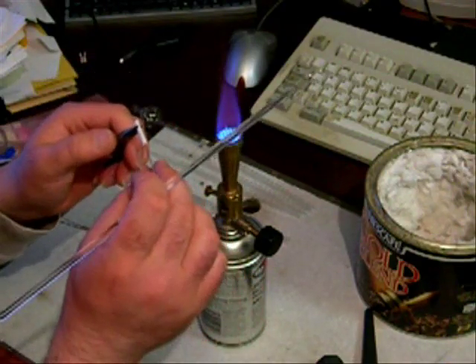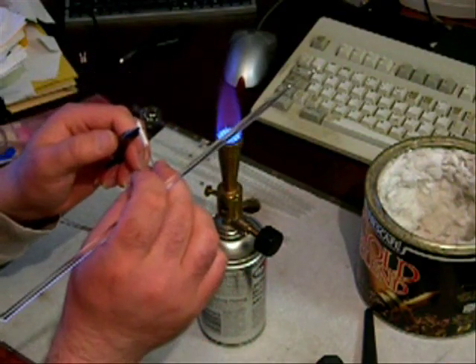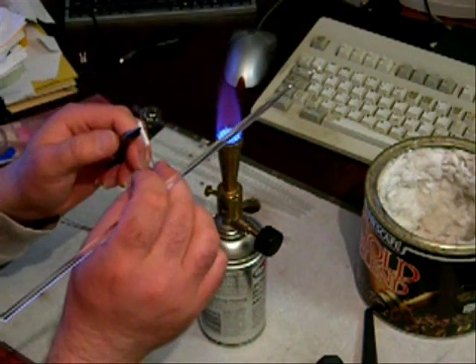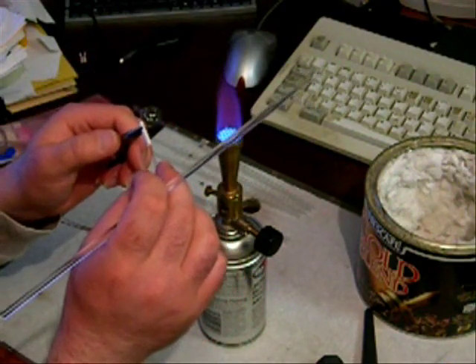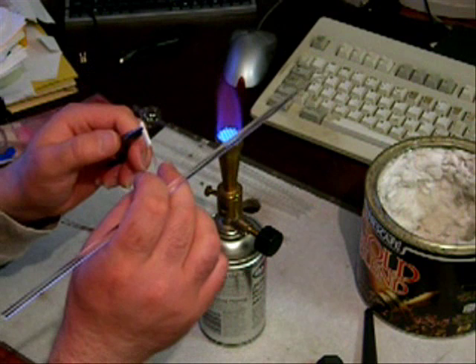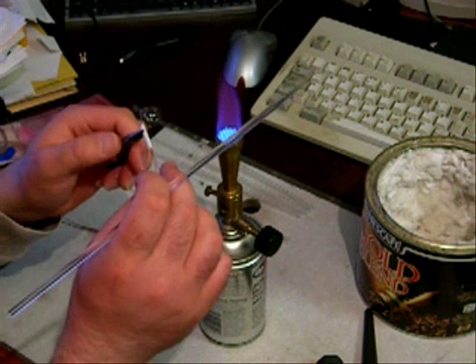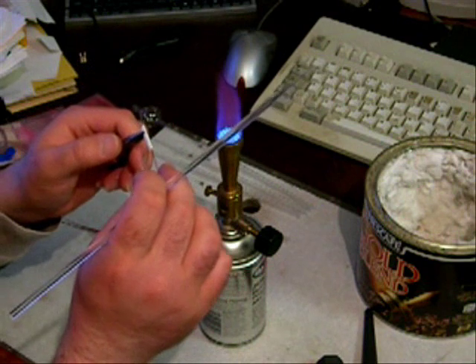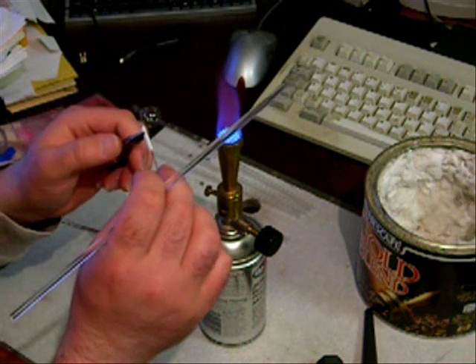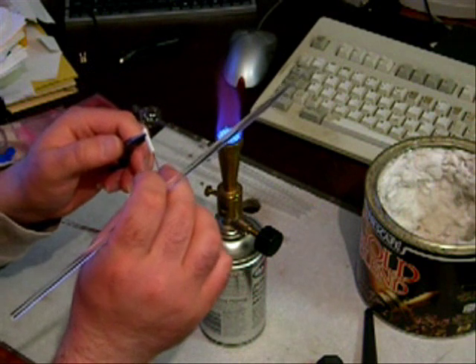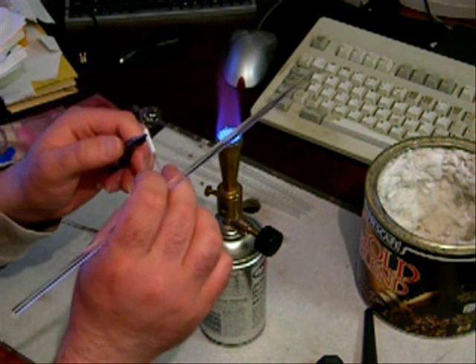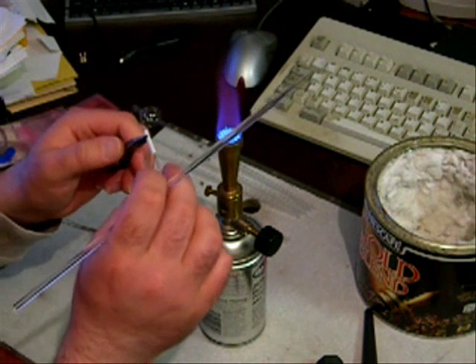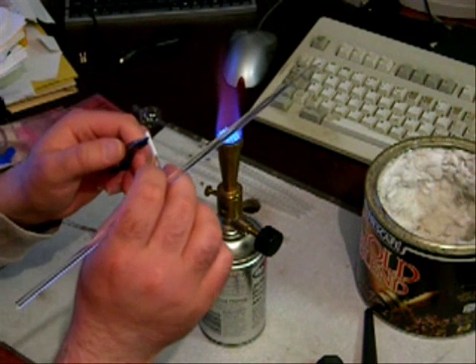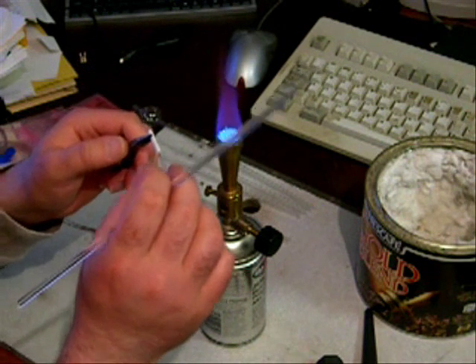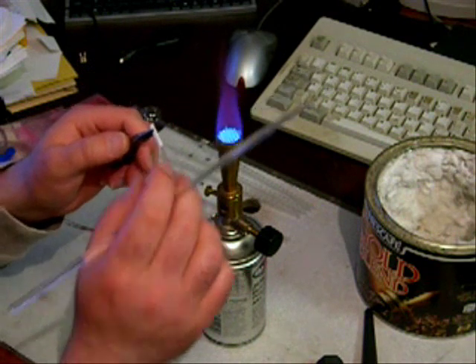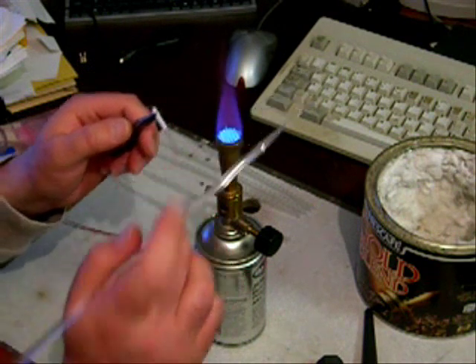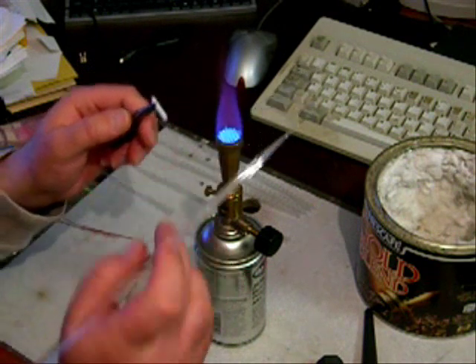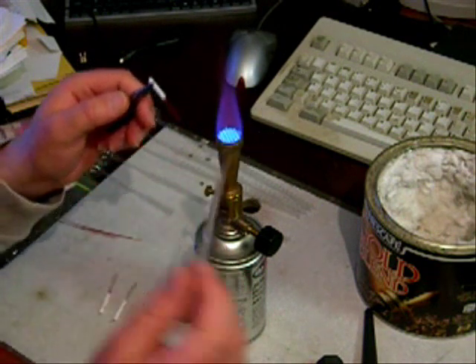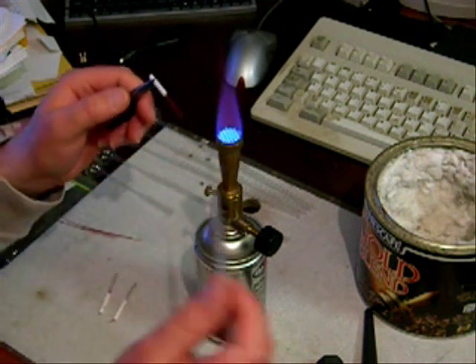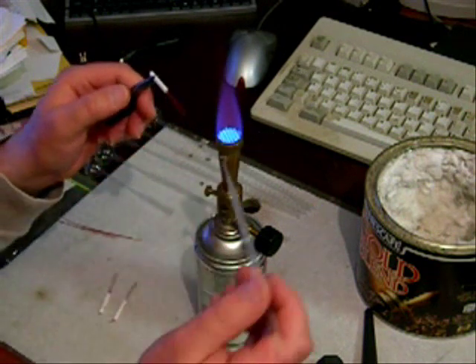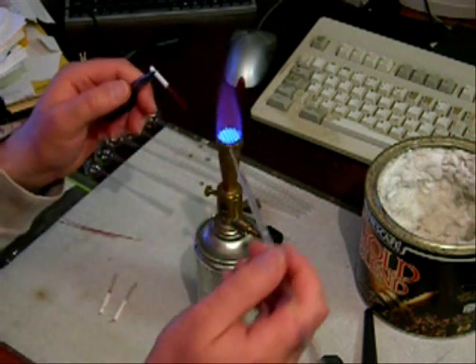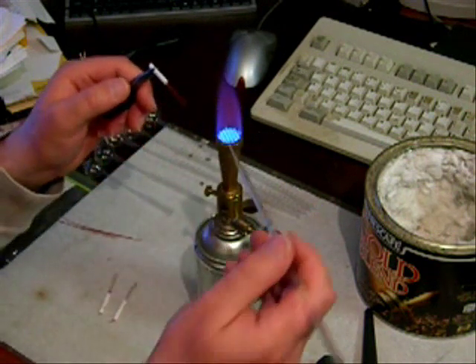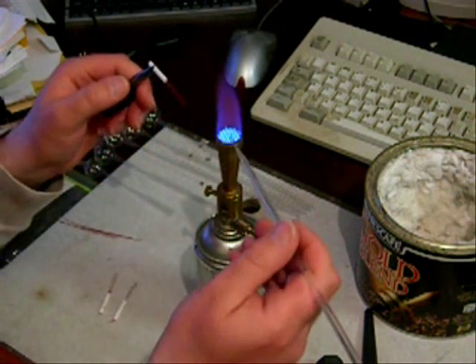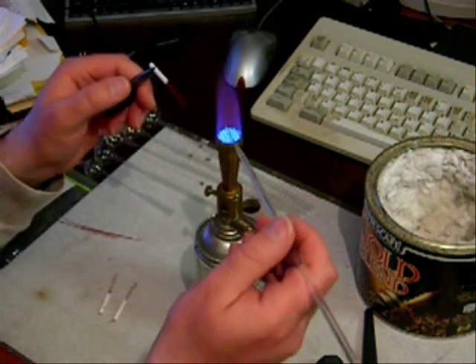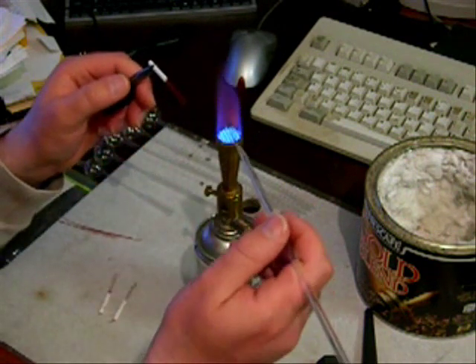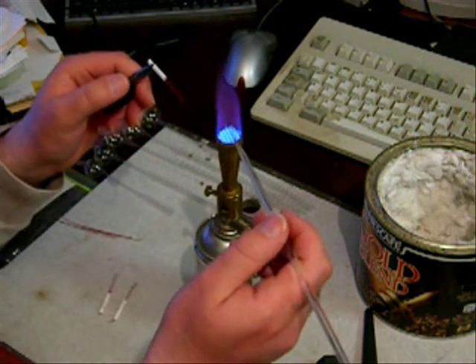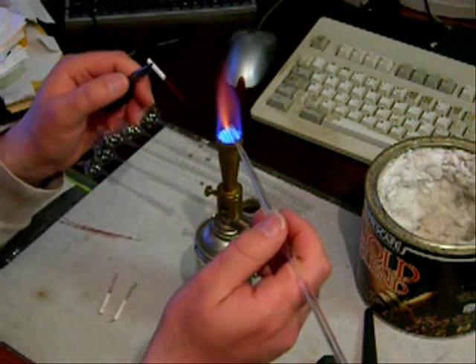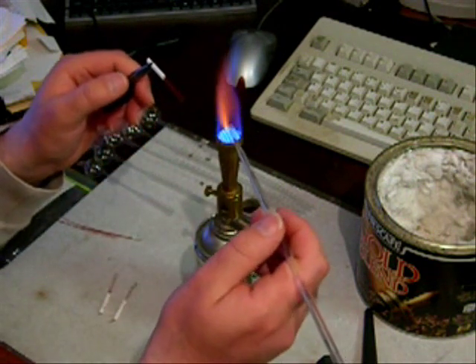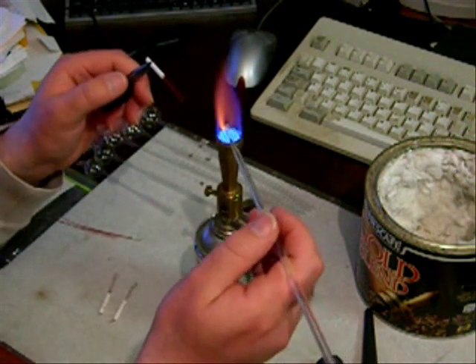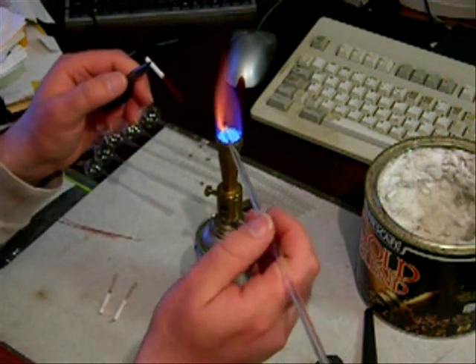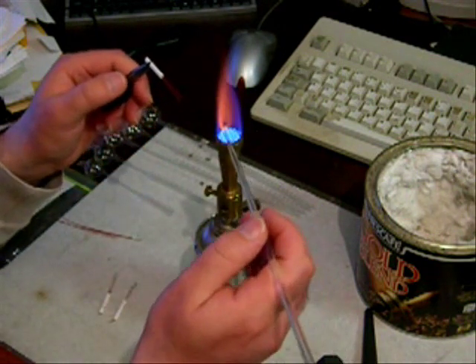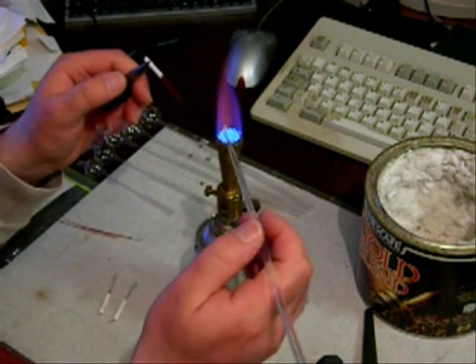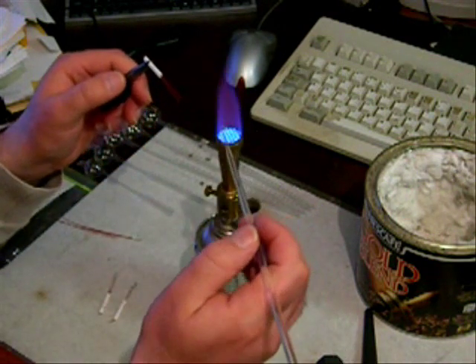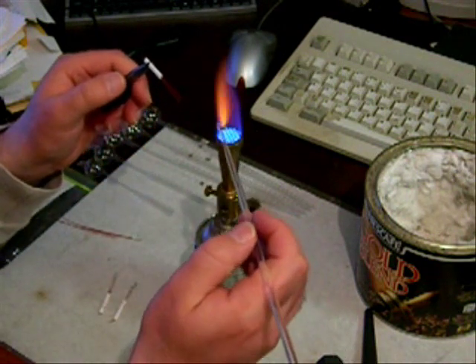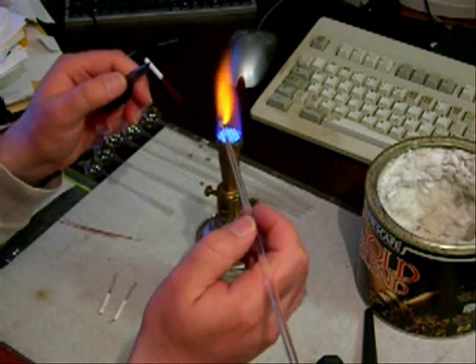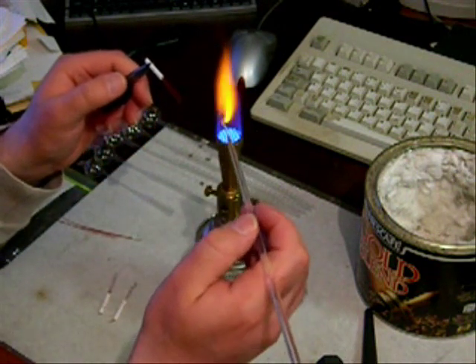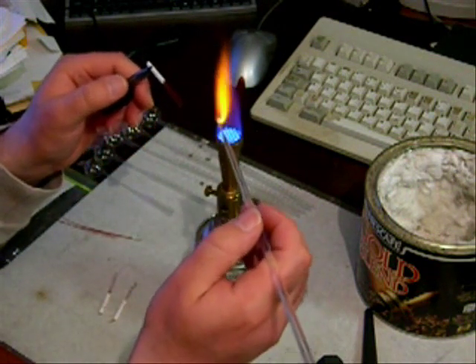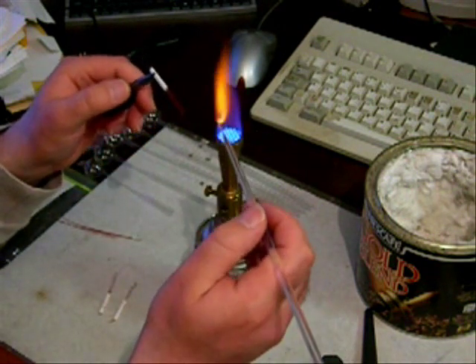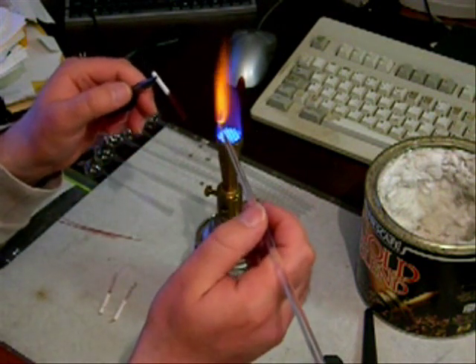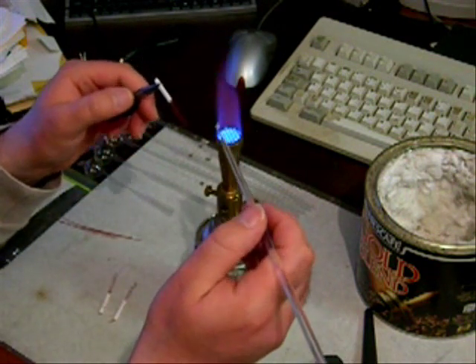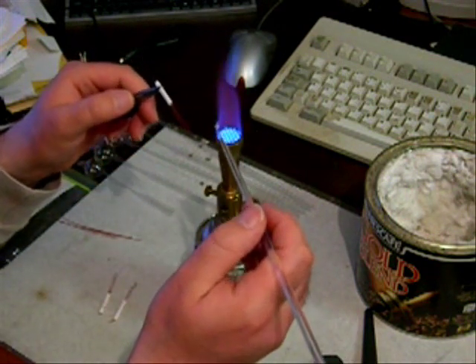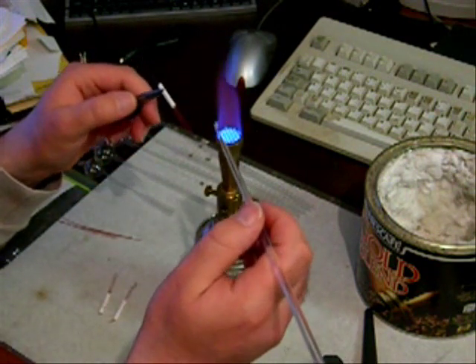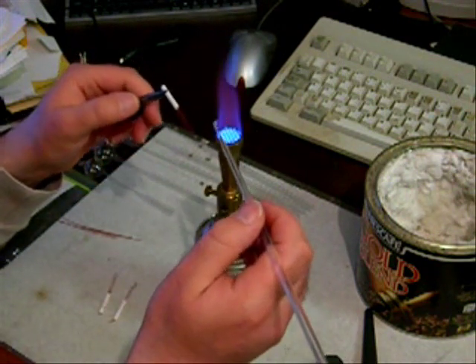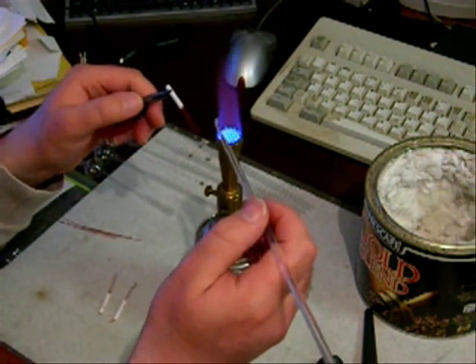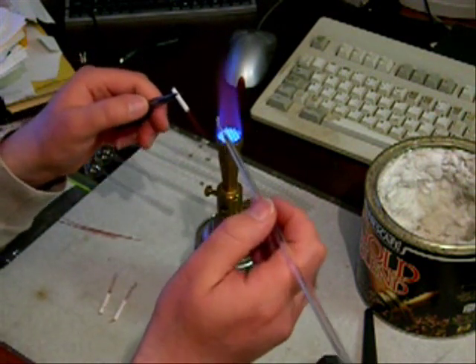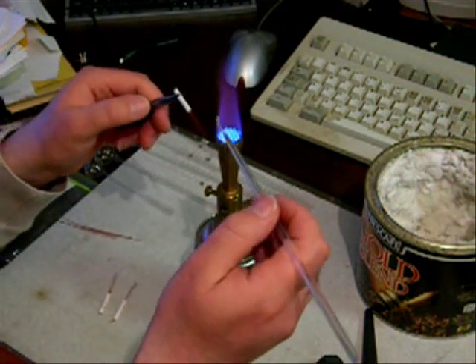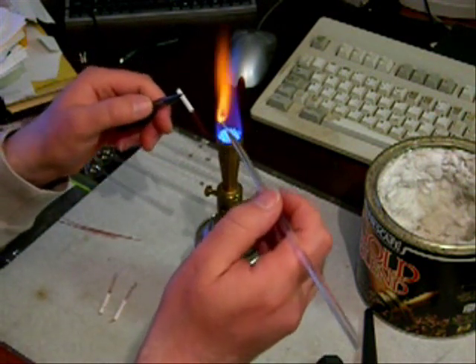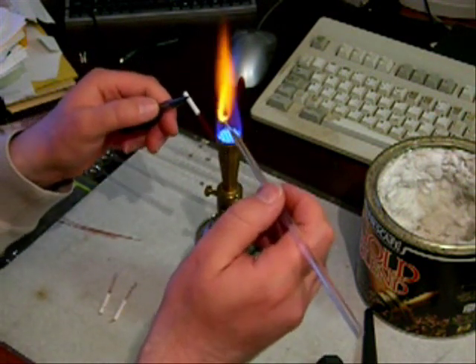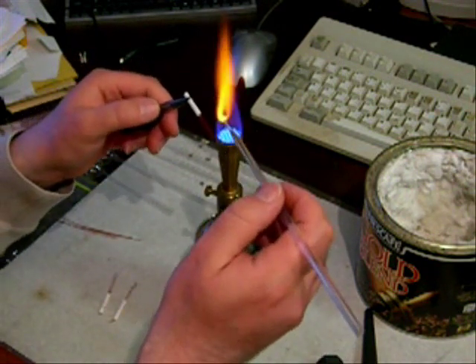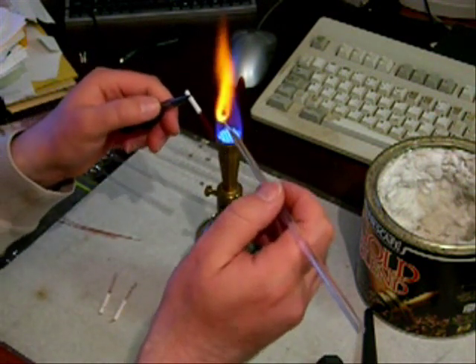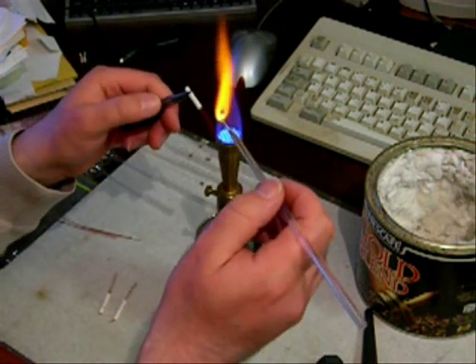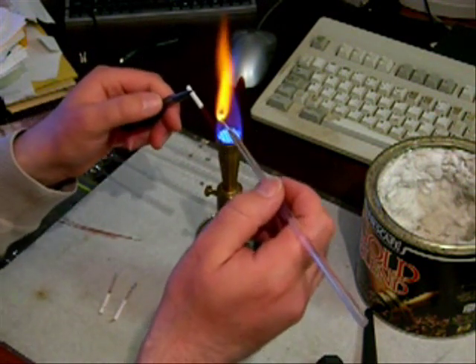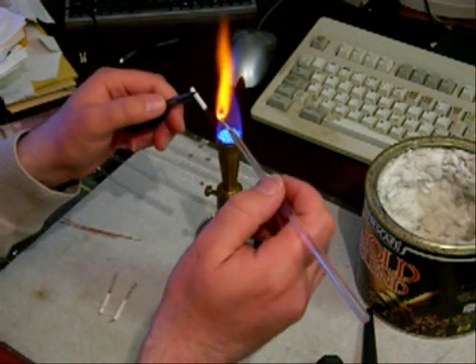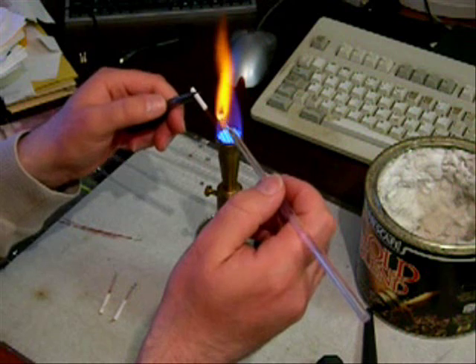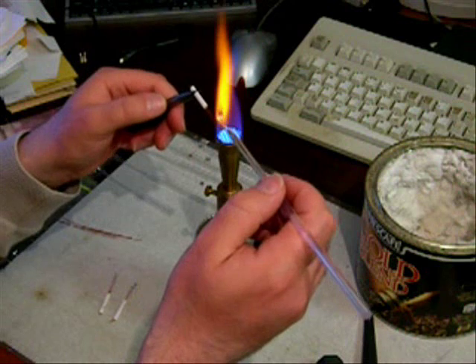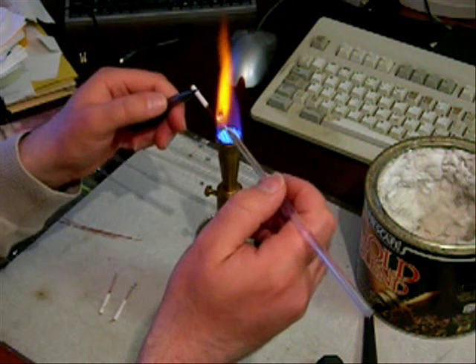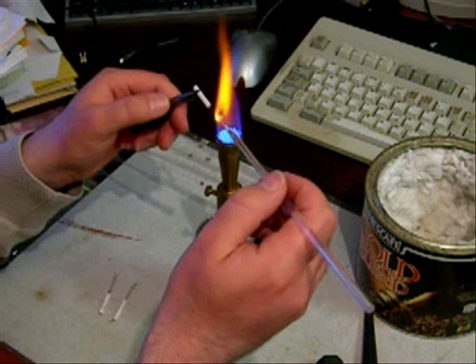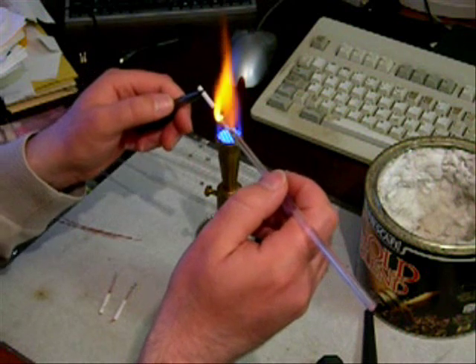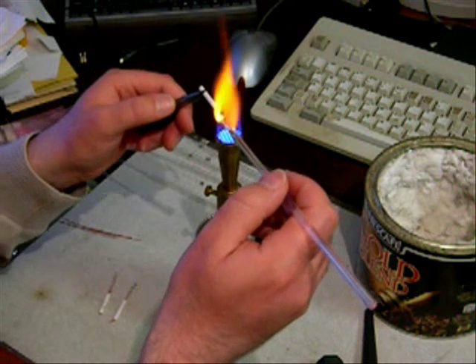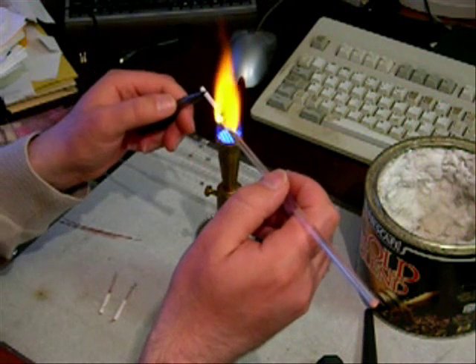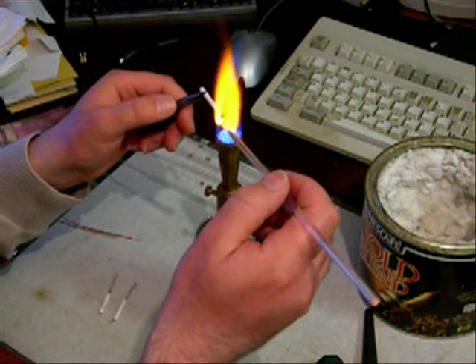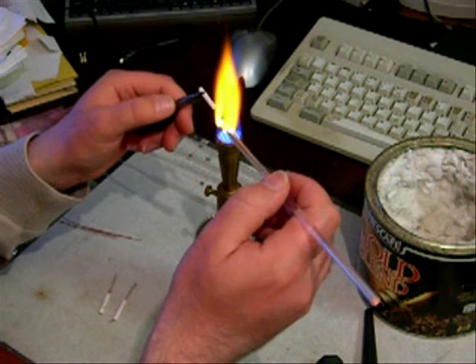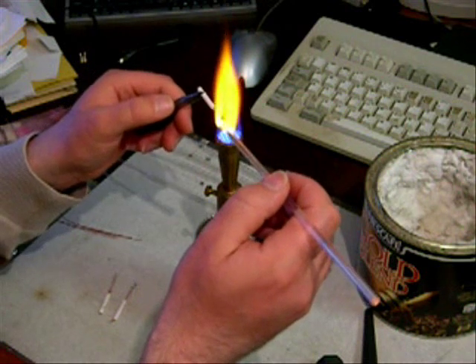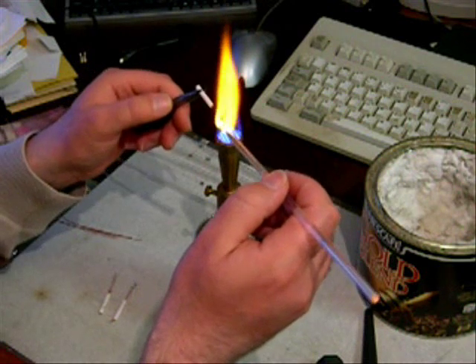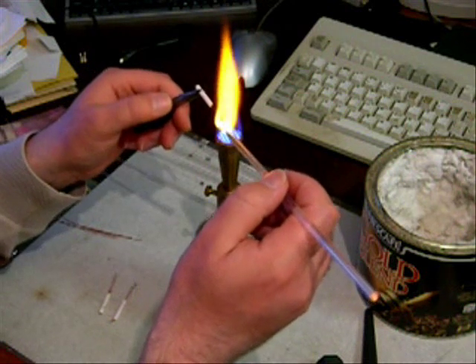A bead of glass is applied to the electrical wires just below where the filament will be, to keep them the correct distance apart.